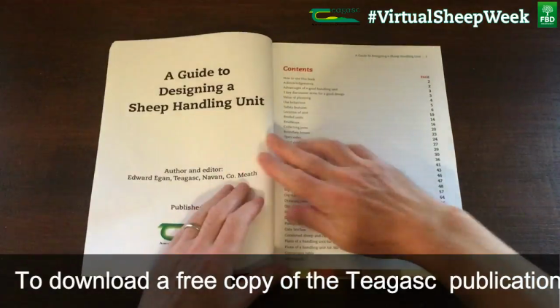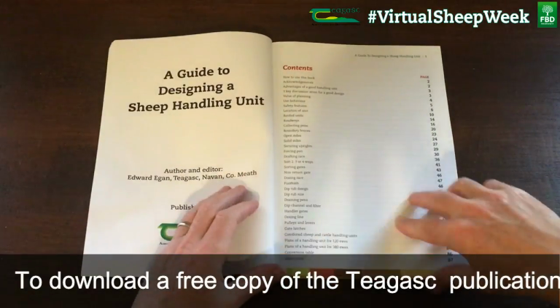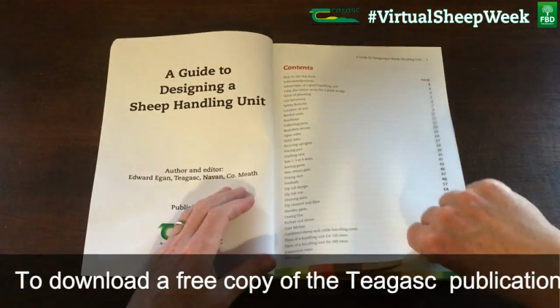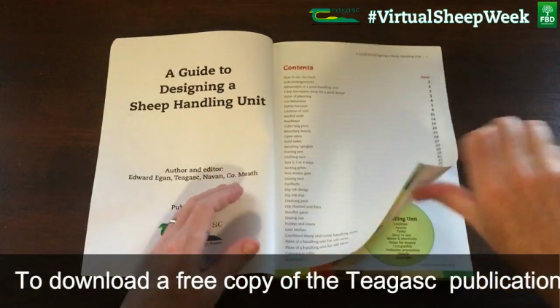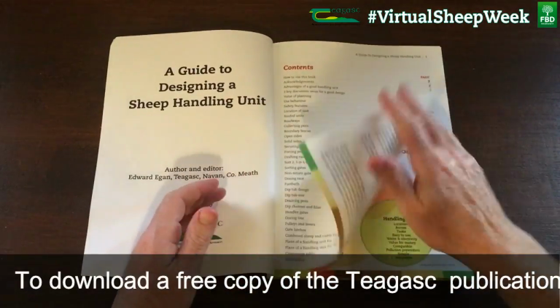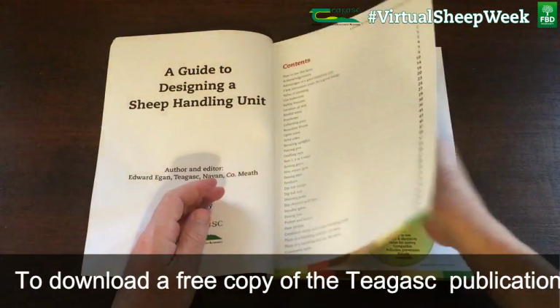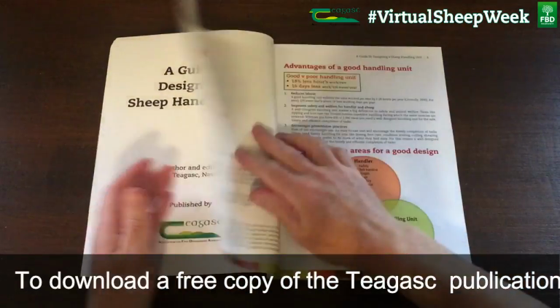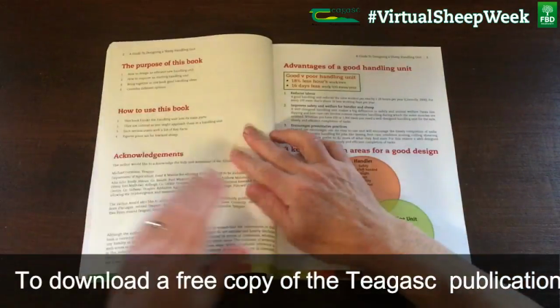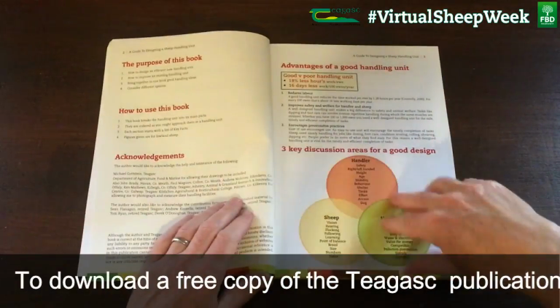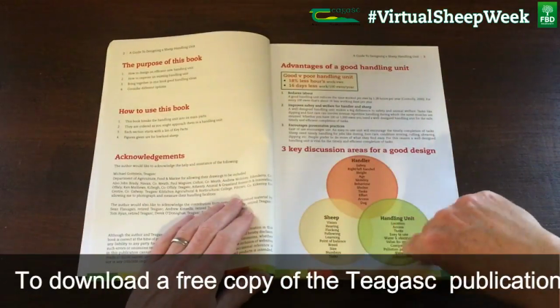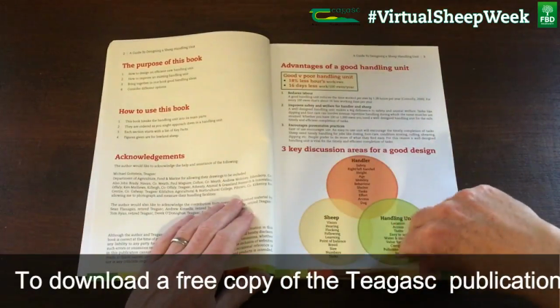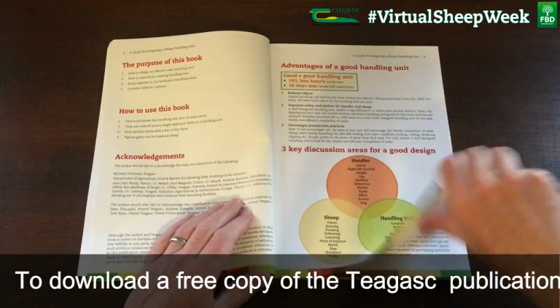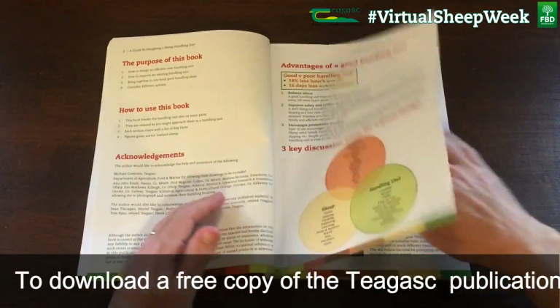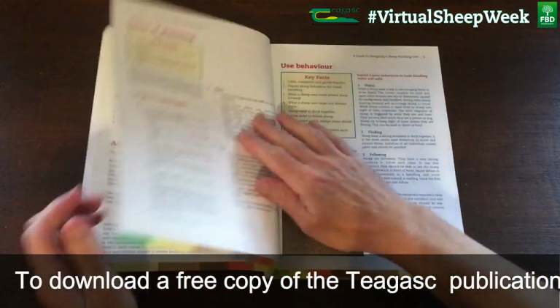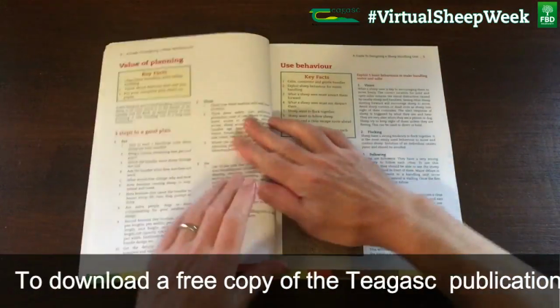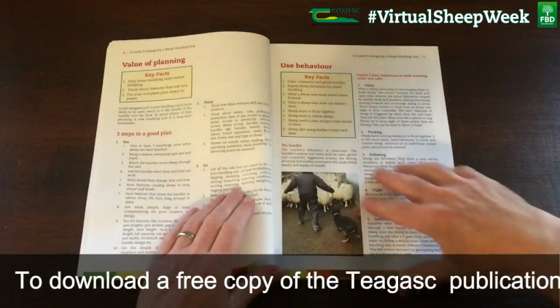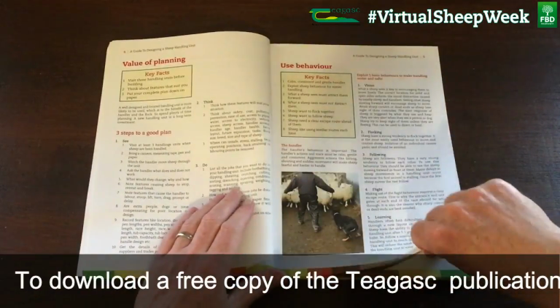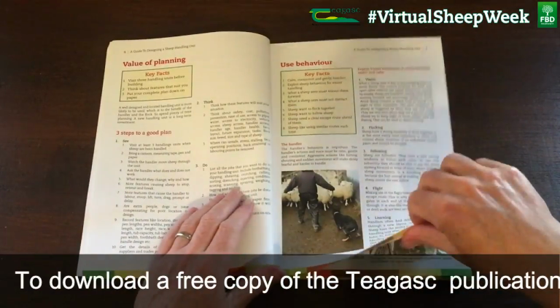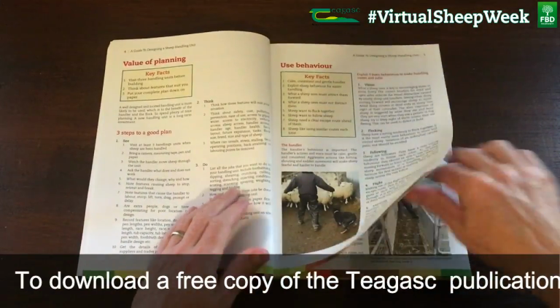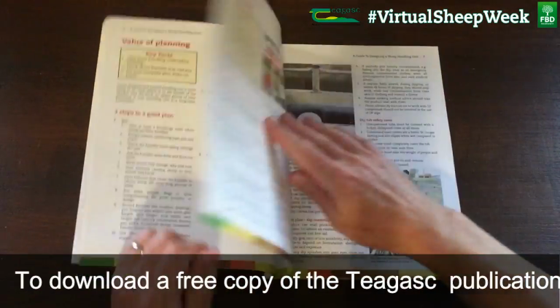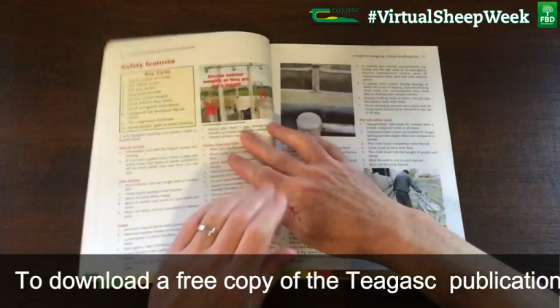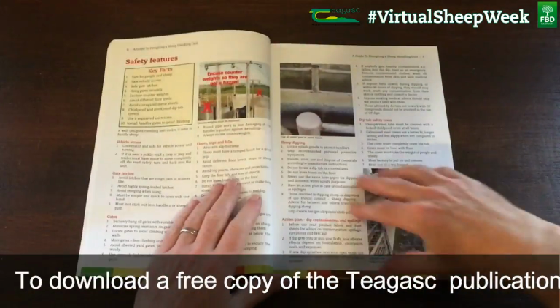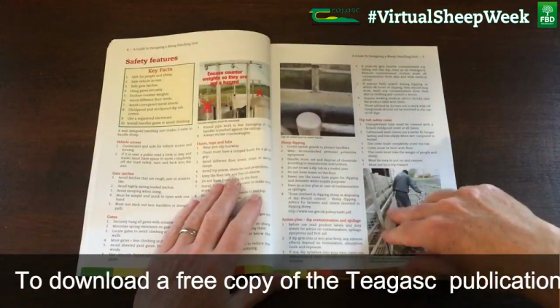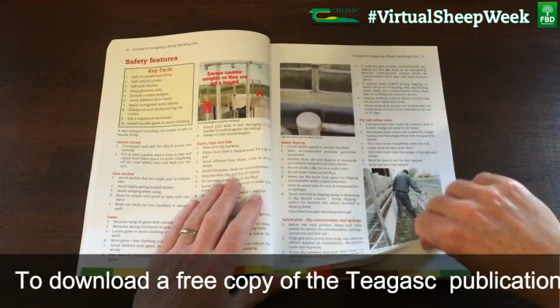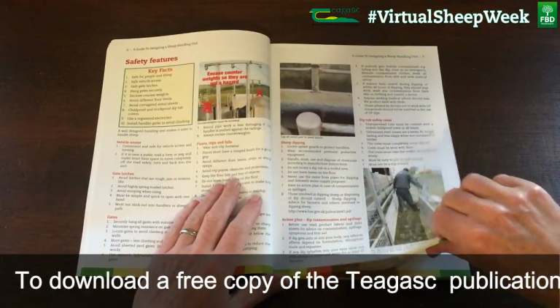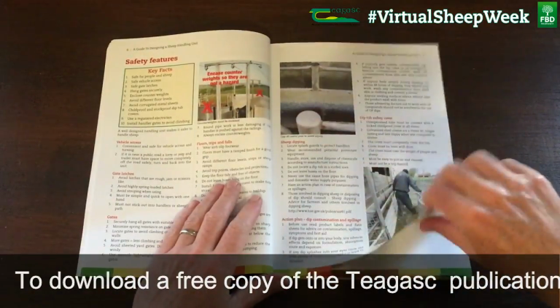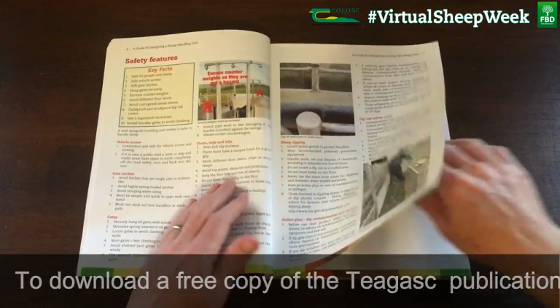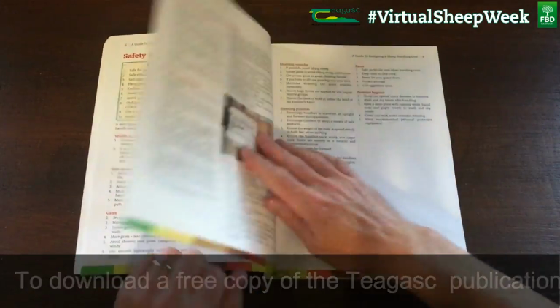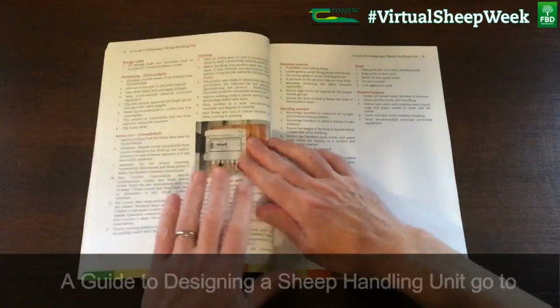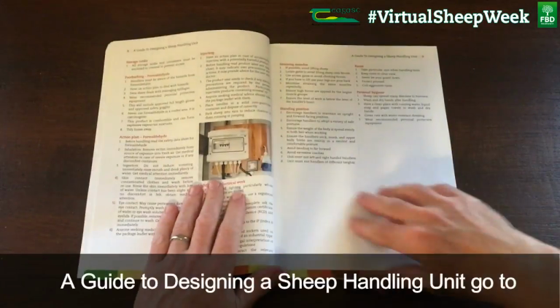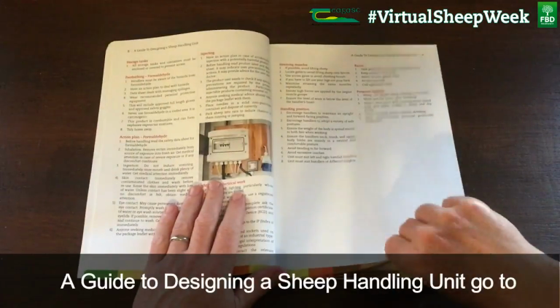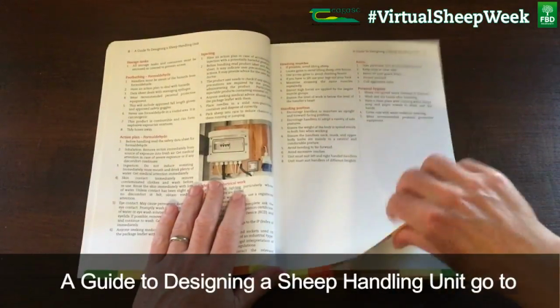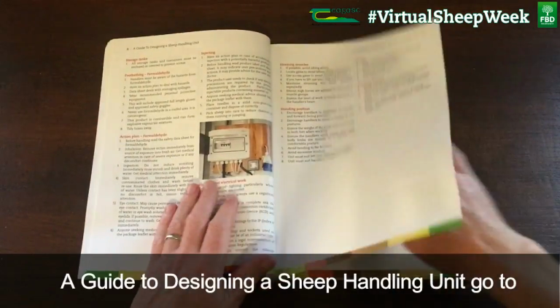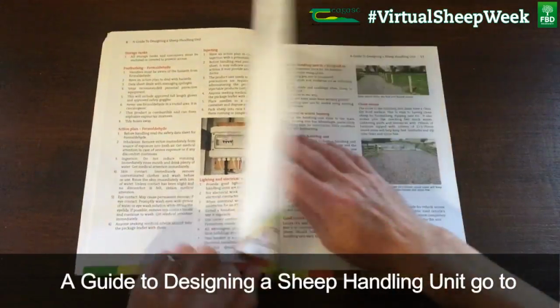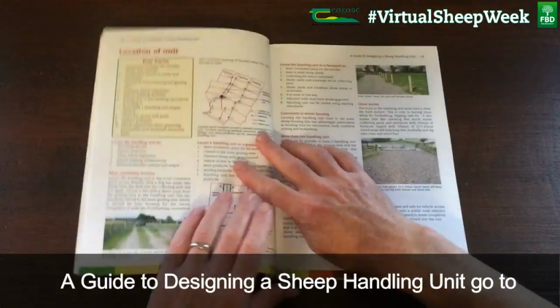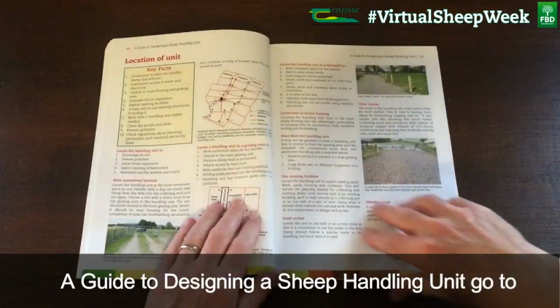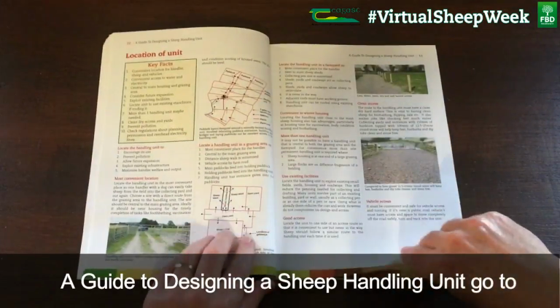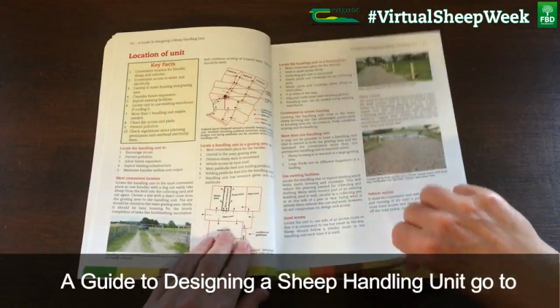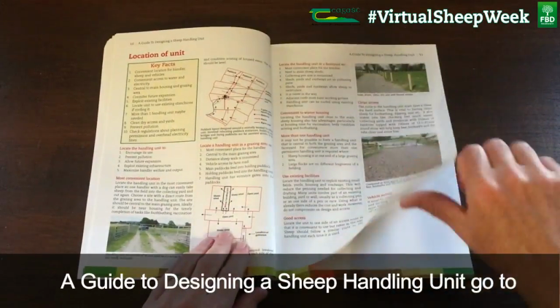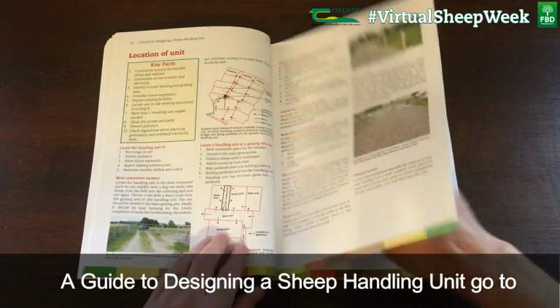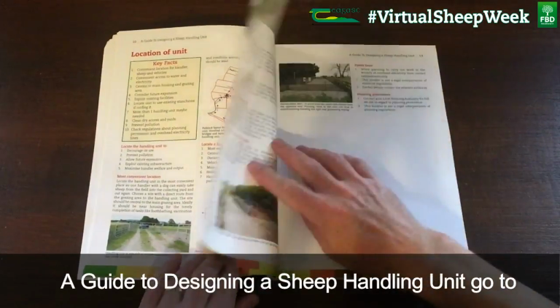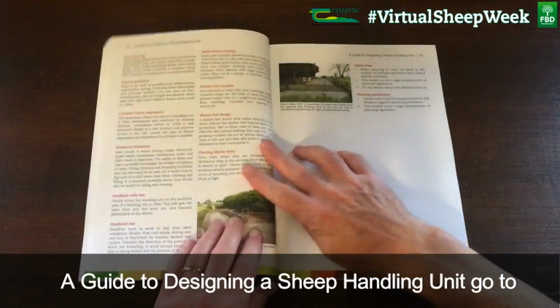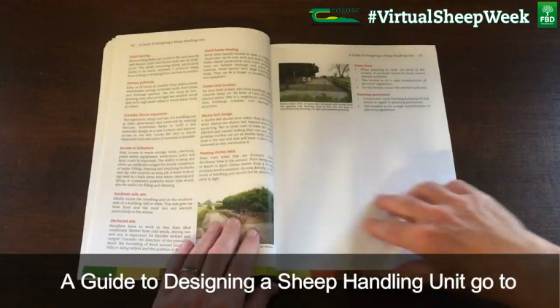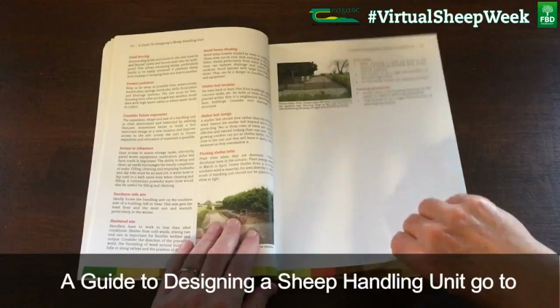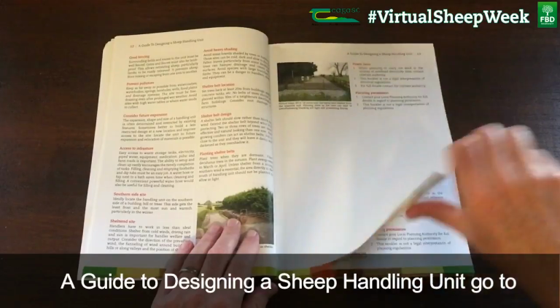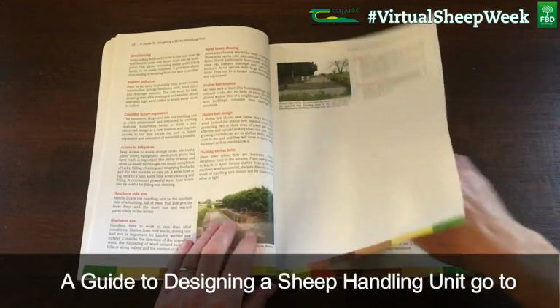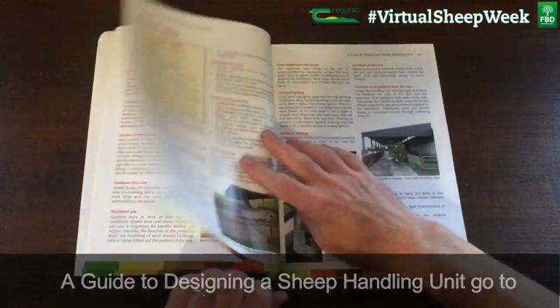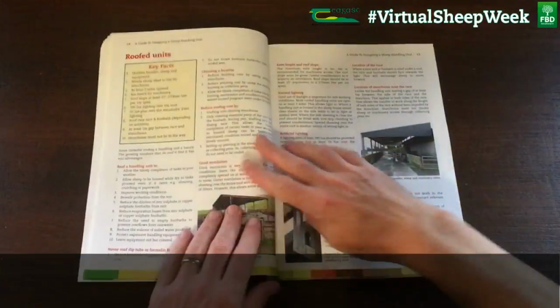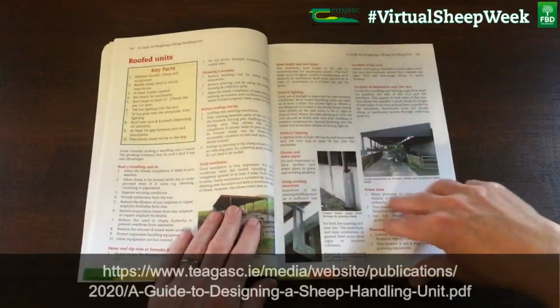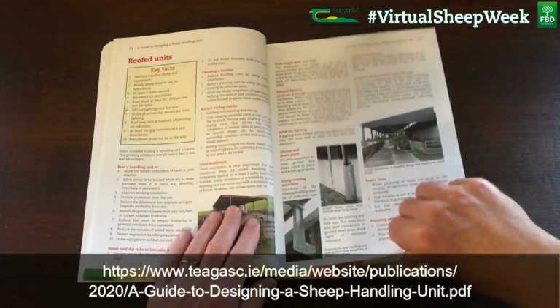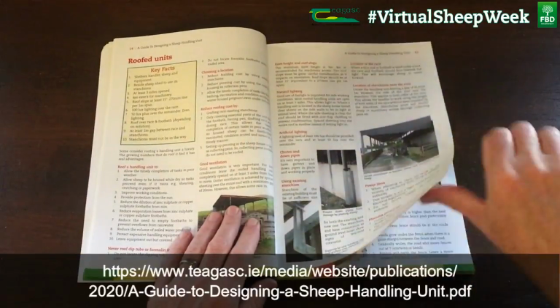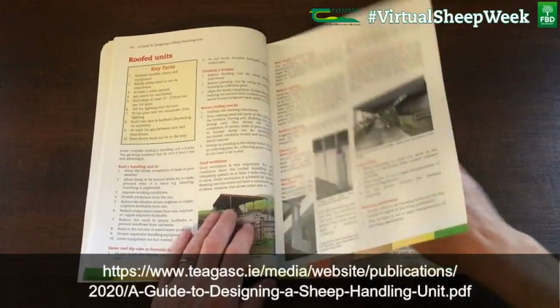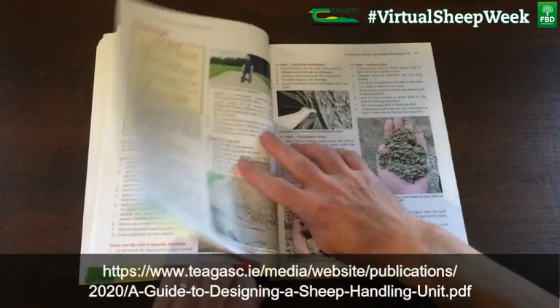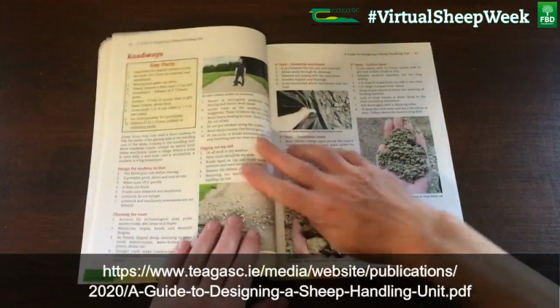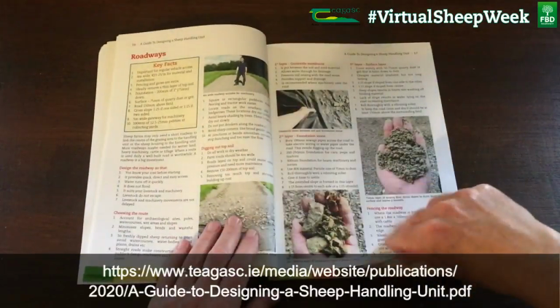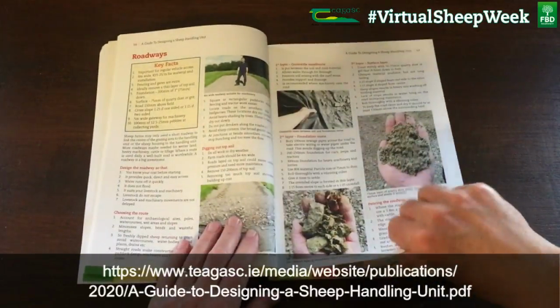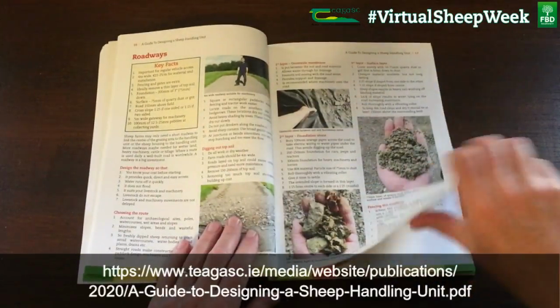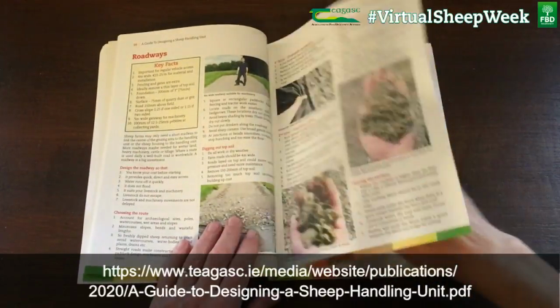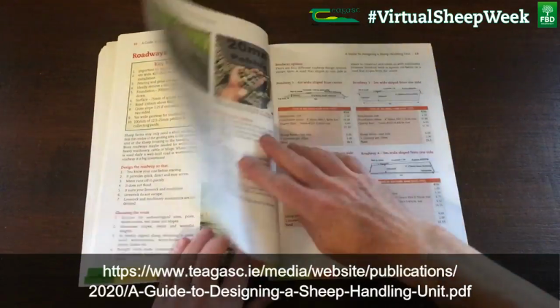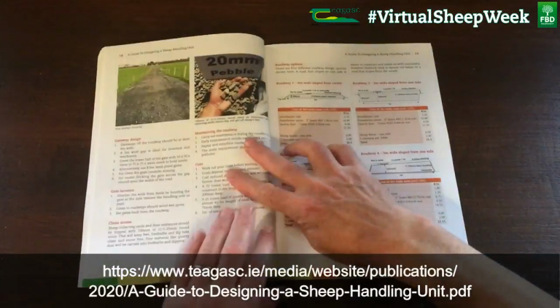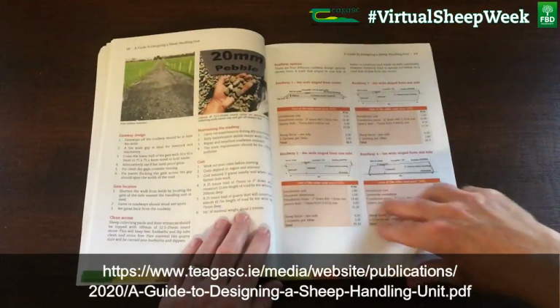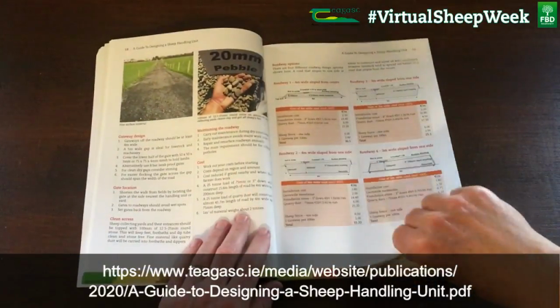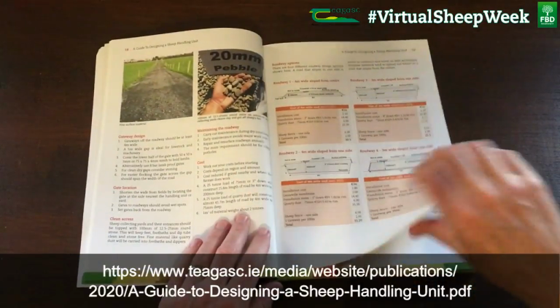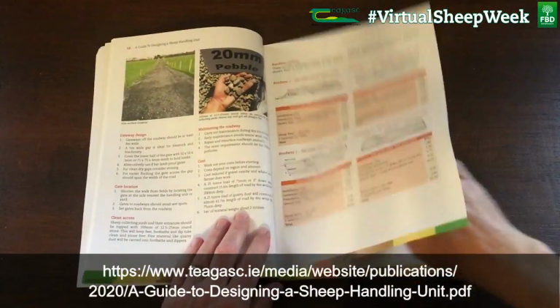To download a free copy of the Teagasc publication, A Guide to Designing a Sheep Handling Unit, go to this link.